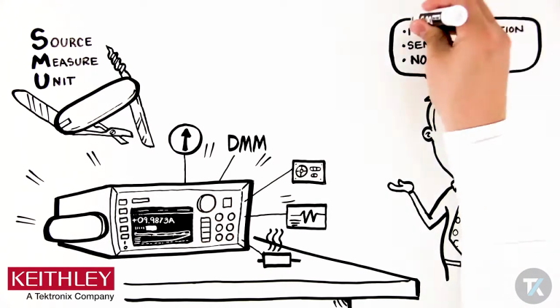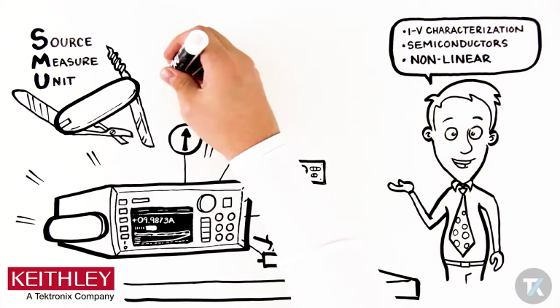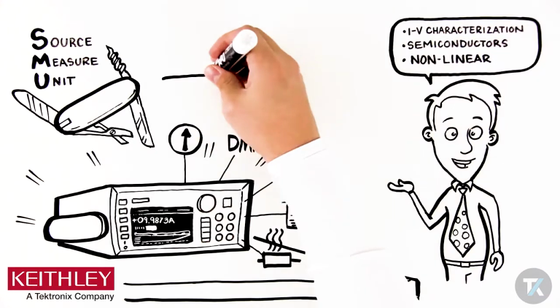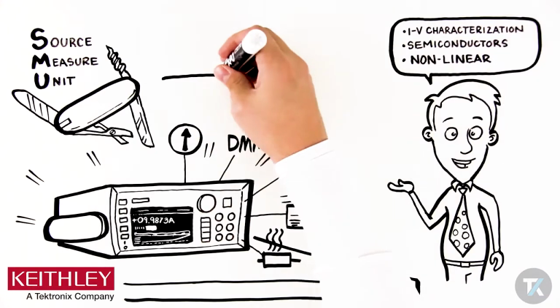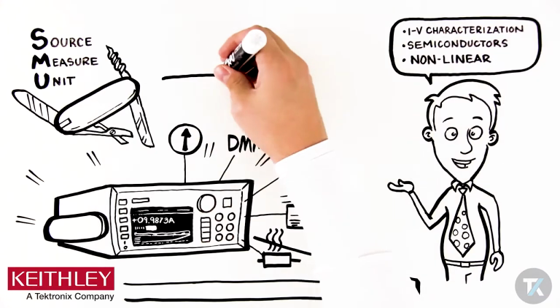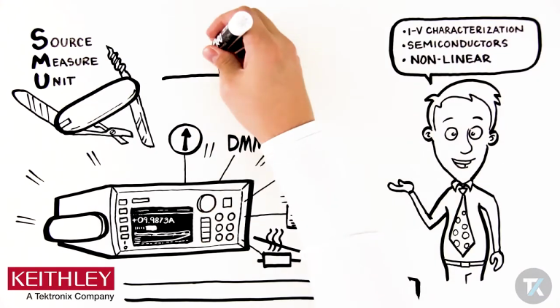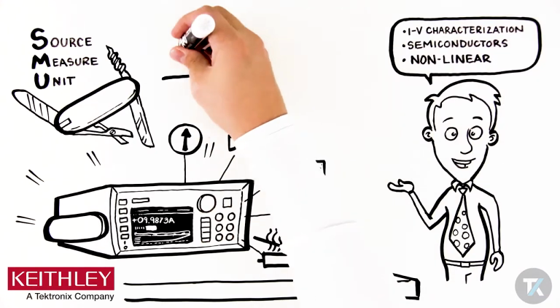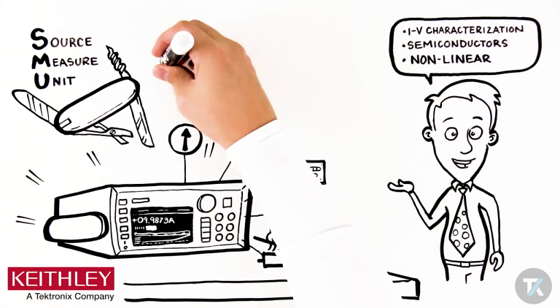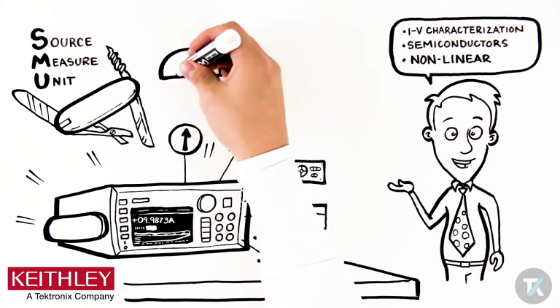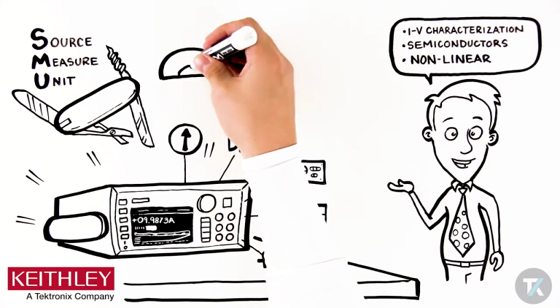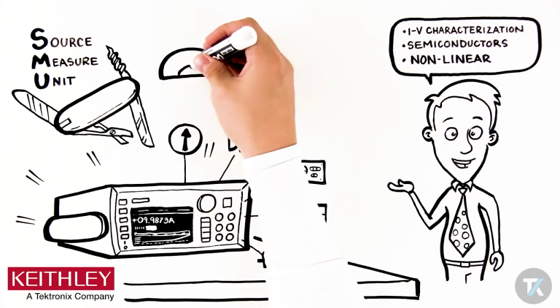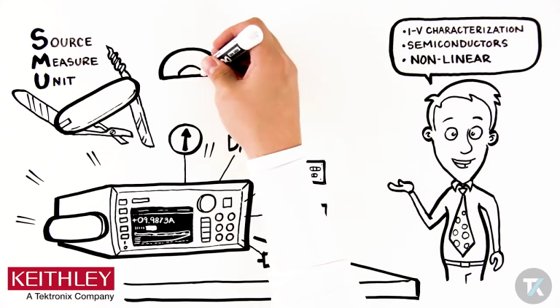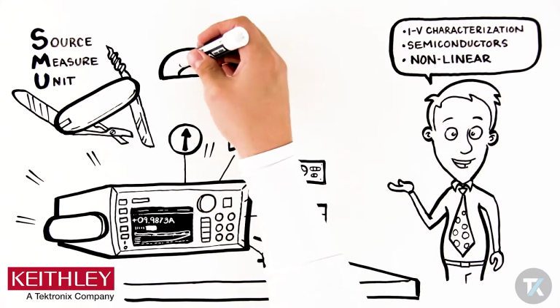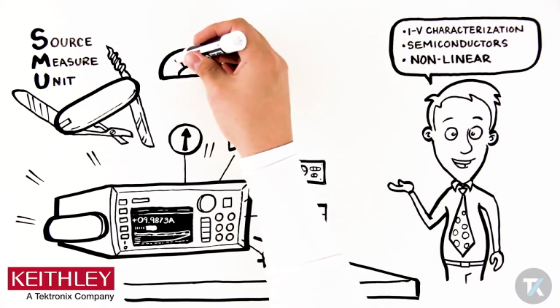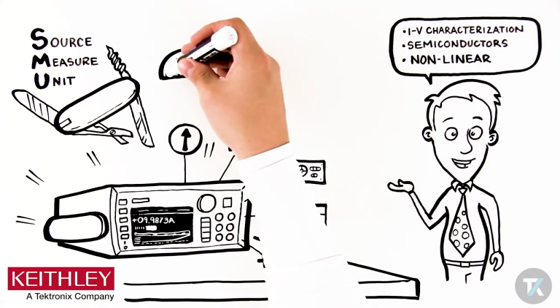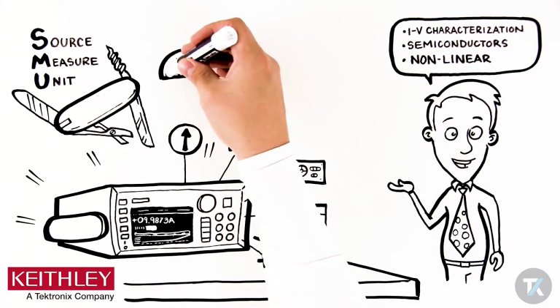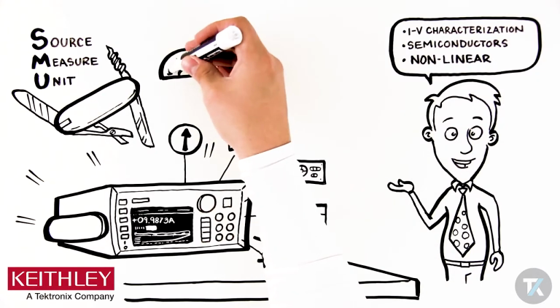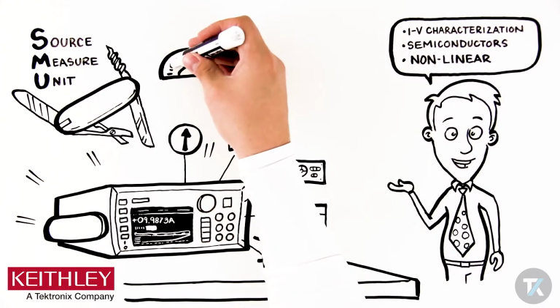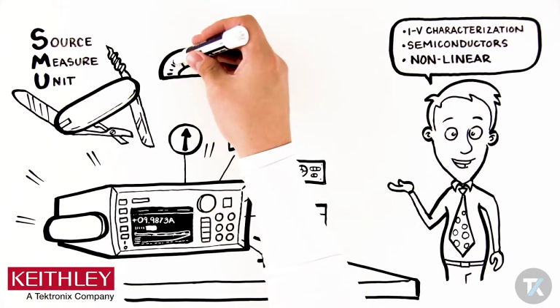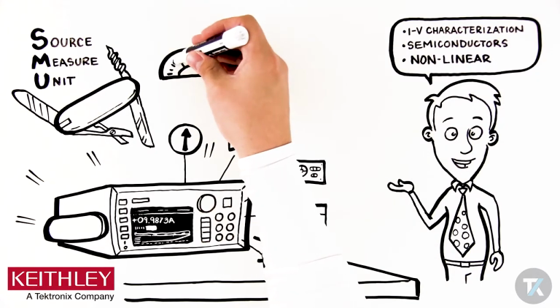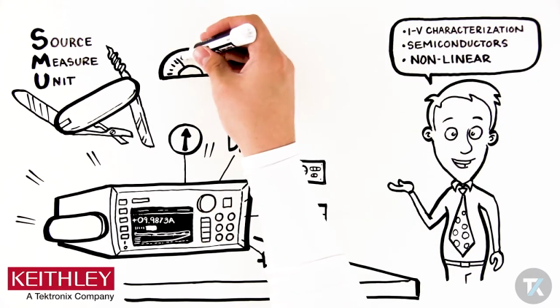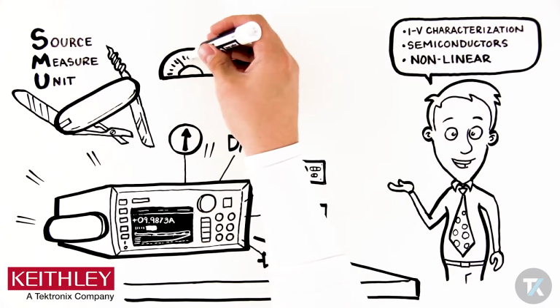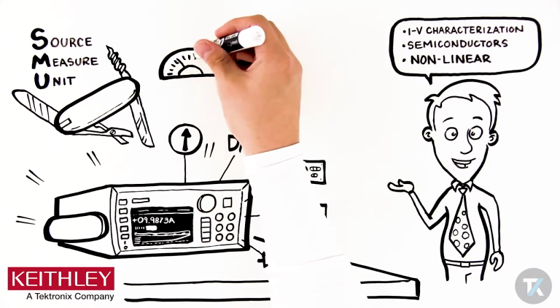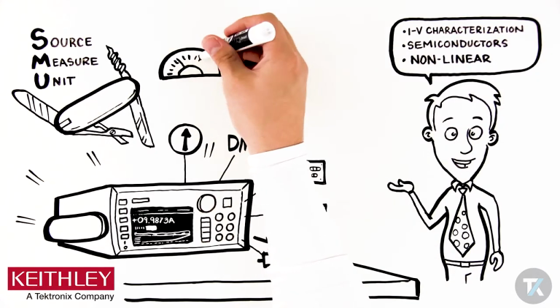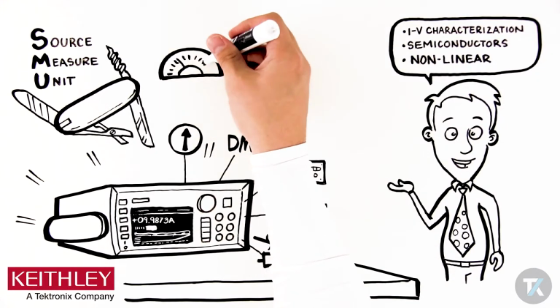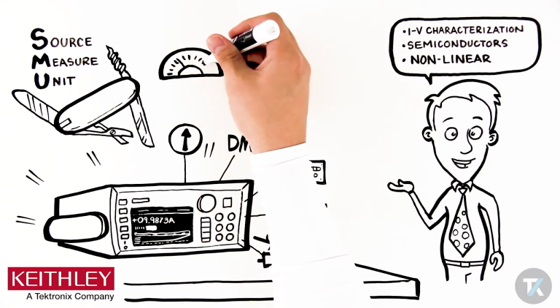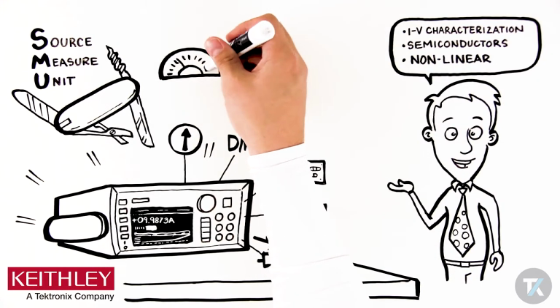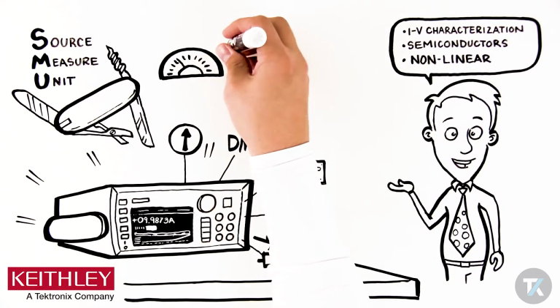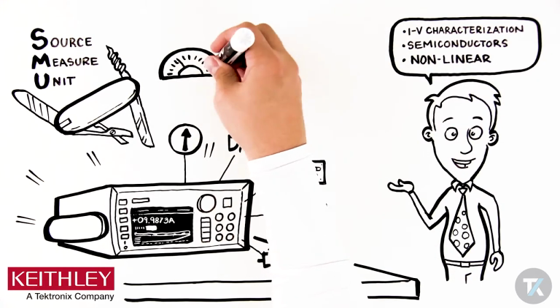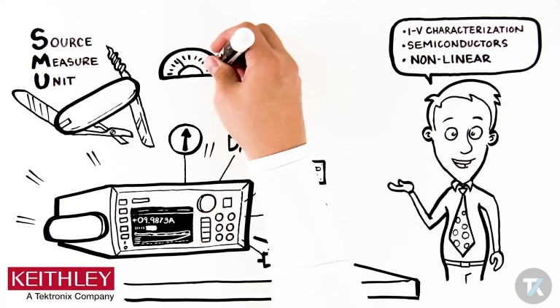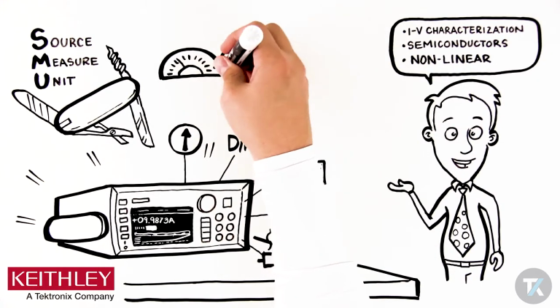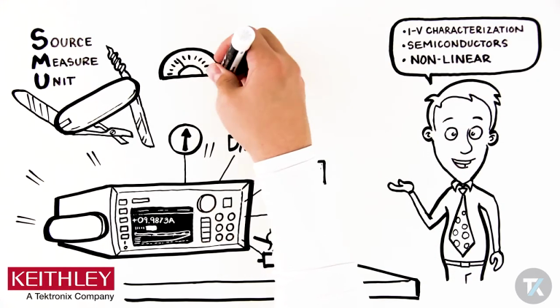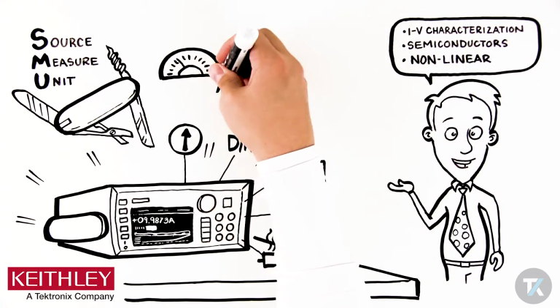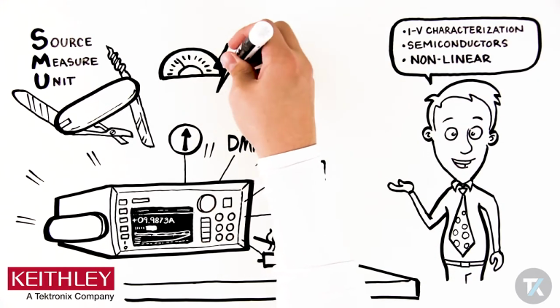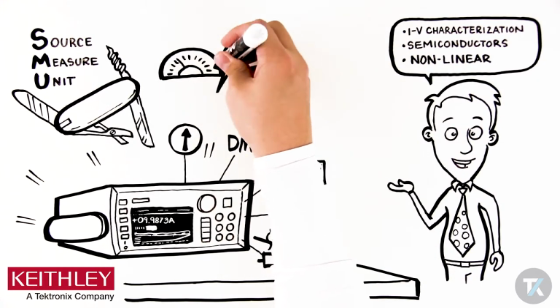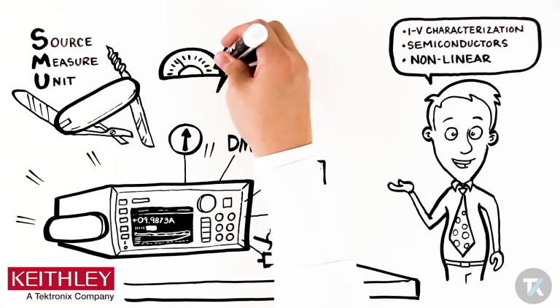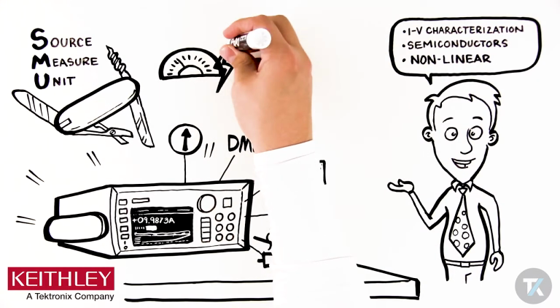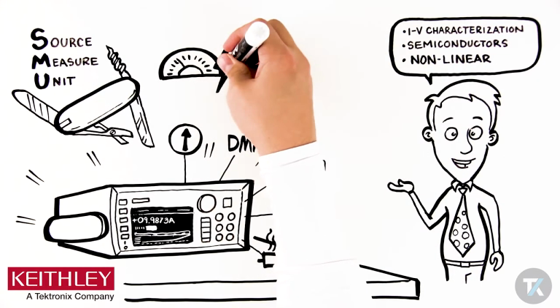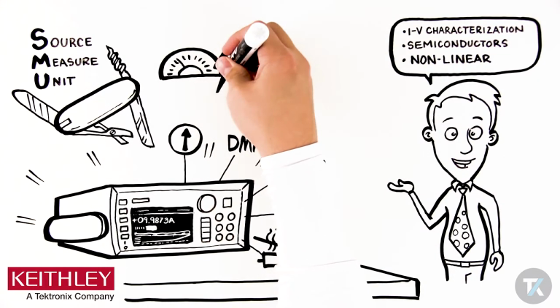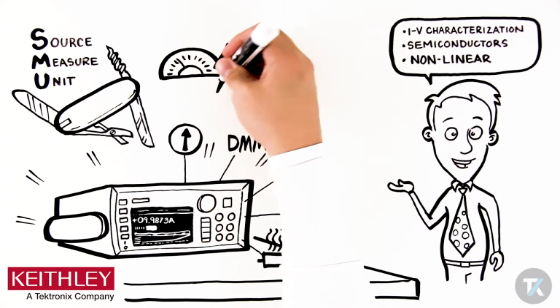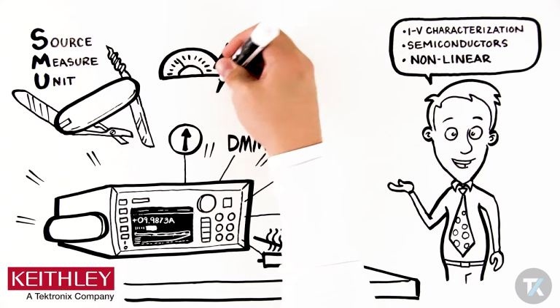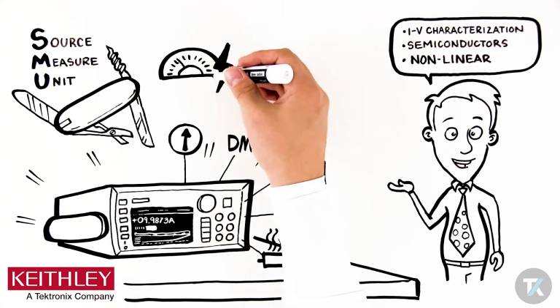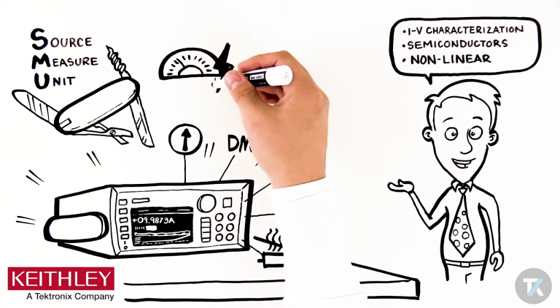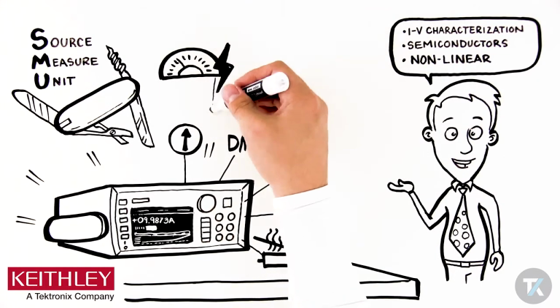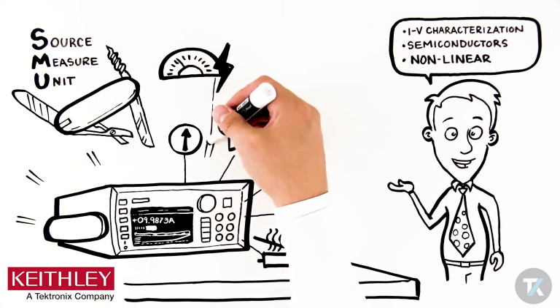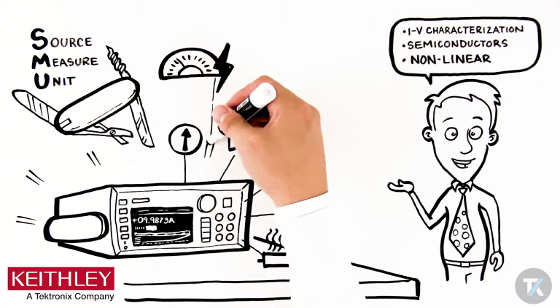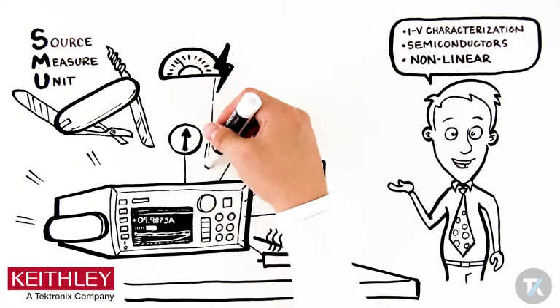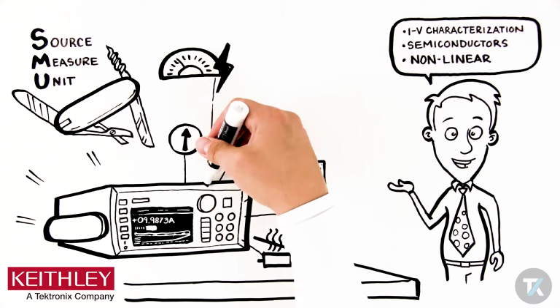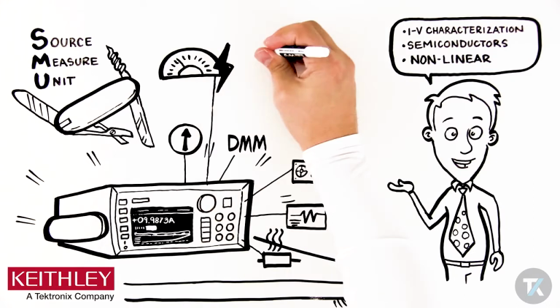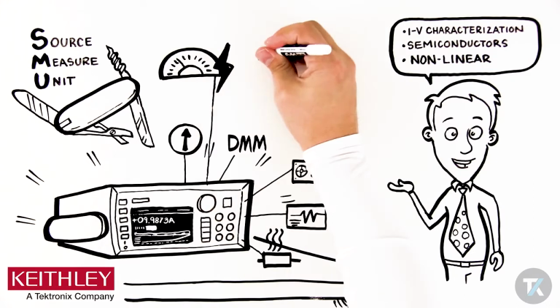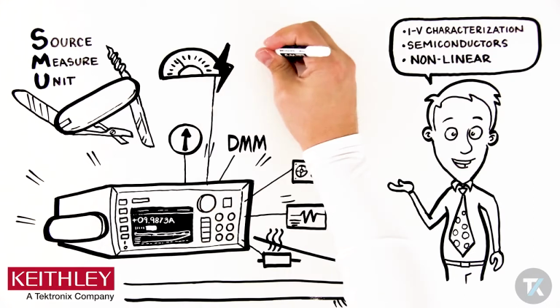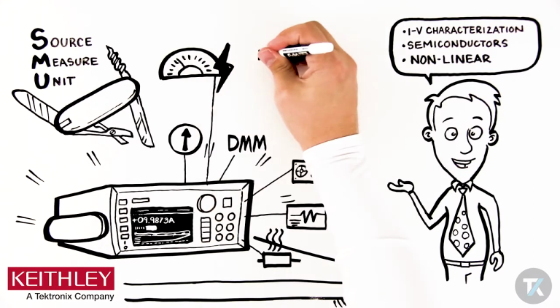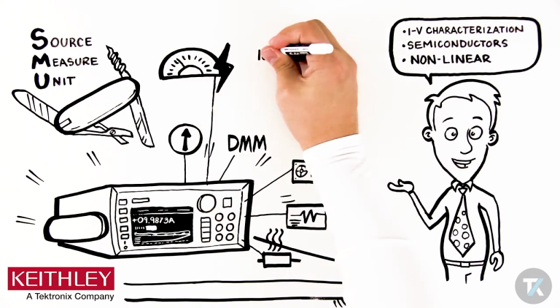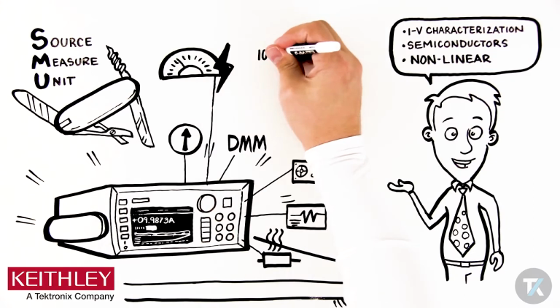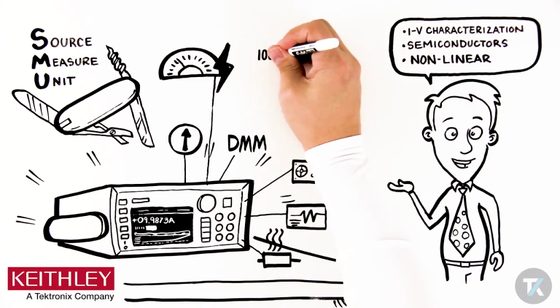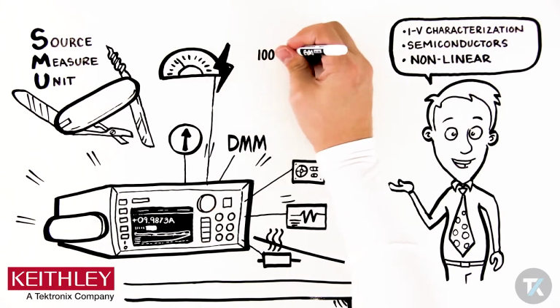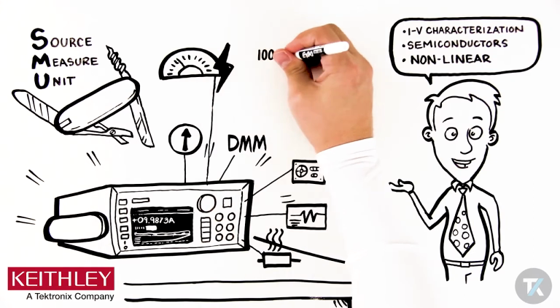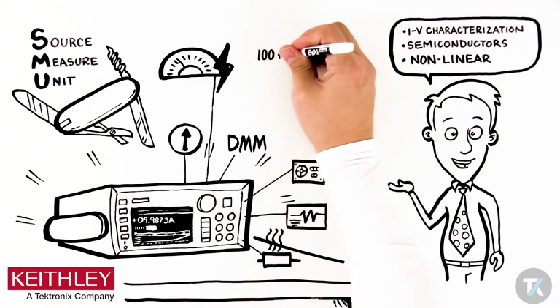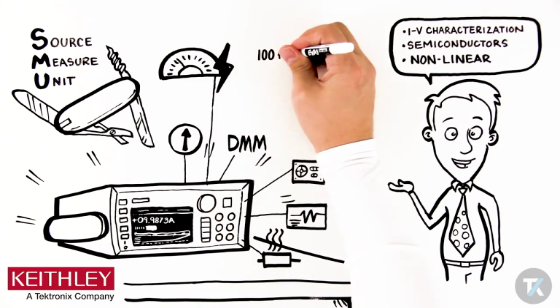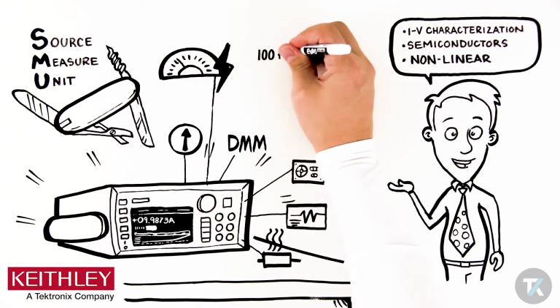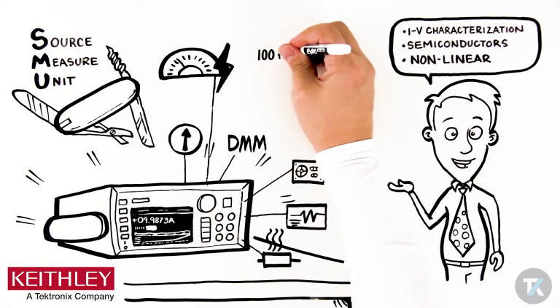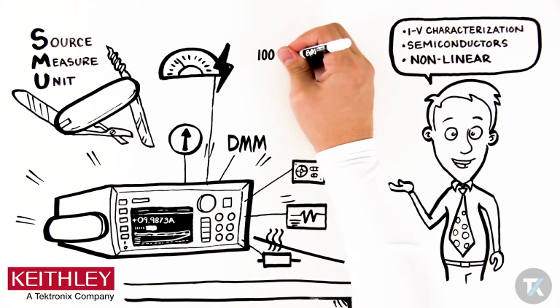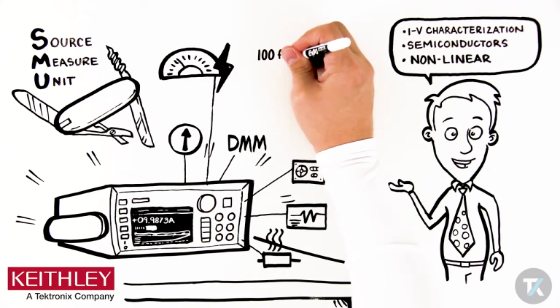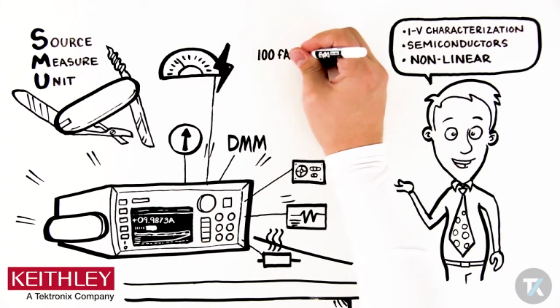With a single SMU, you can precisely source and measure voltage and/or current at the same time.